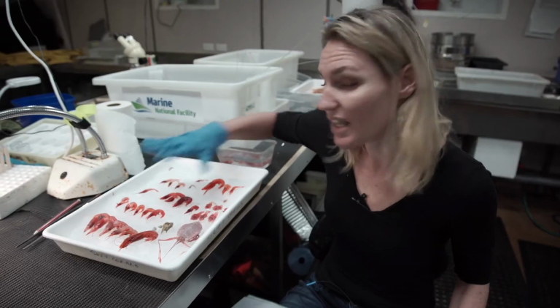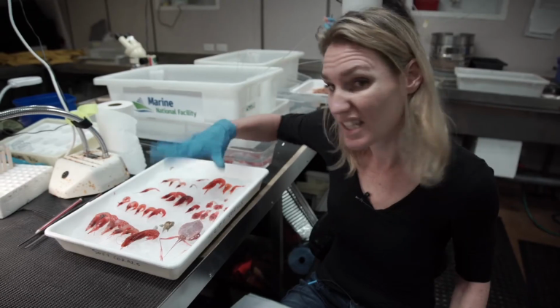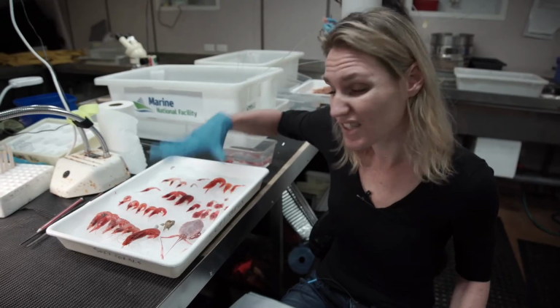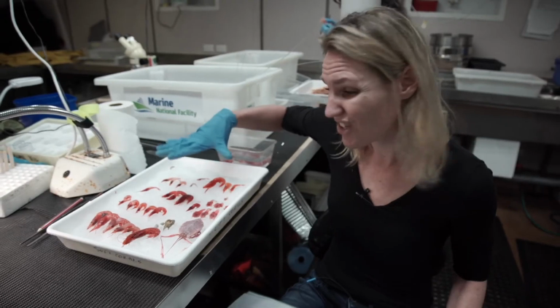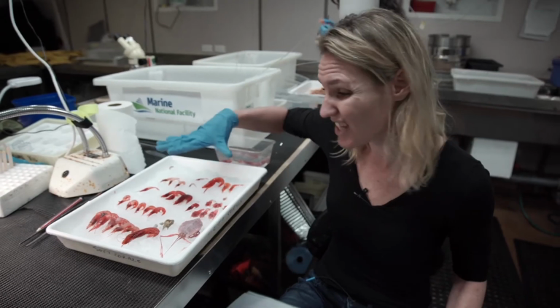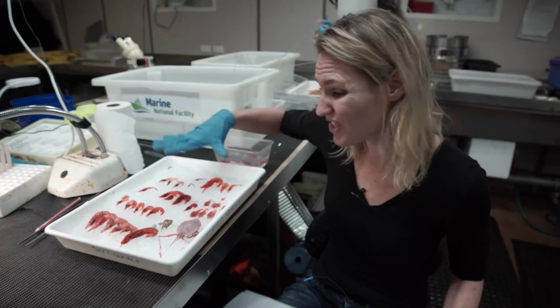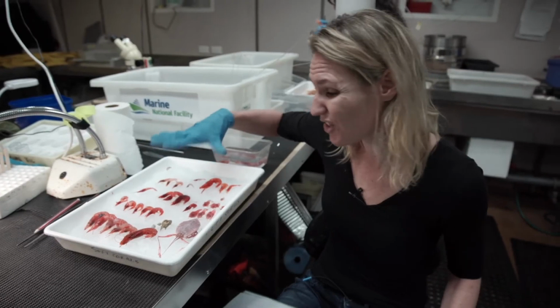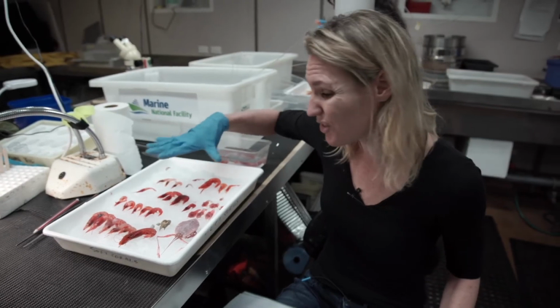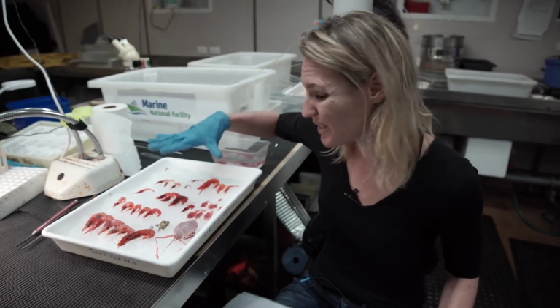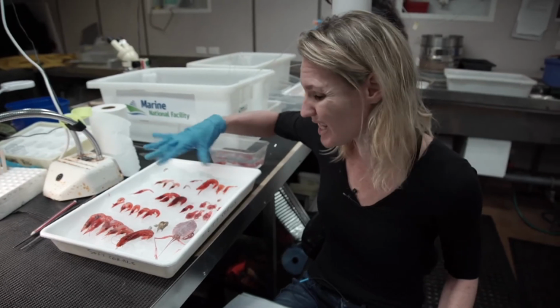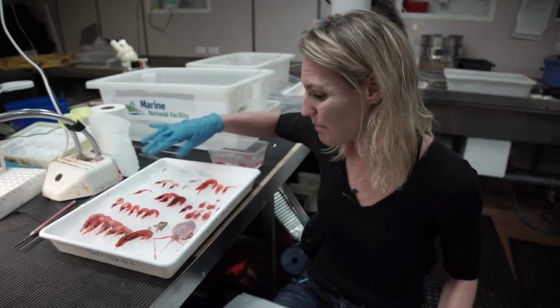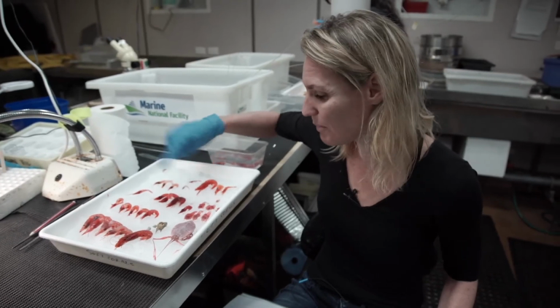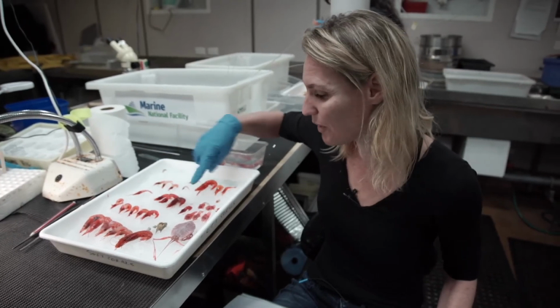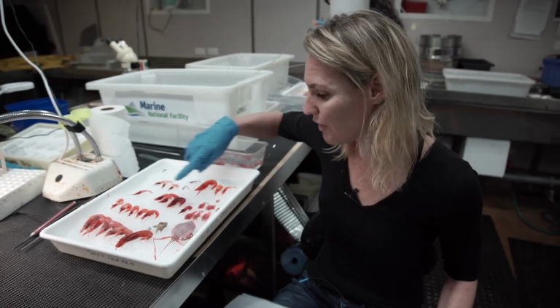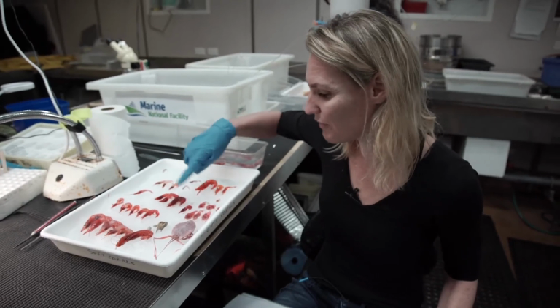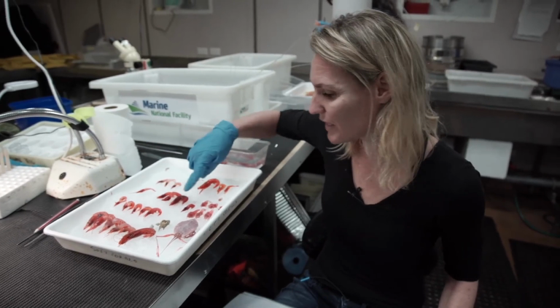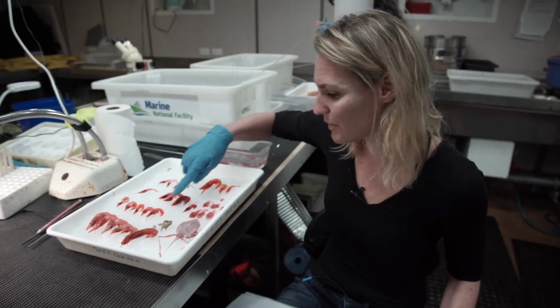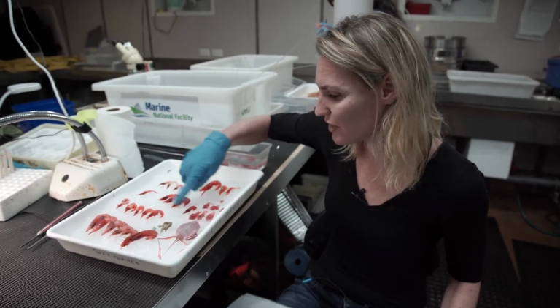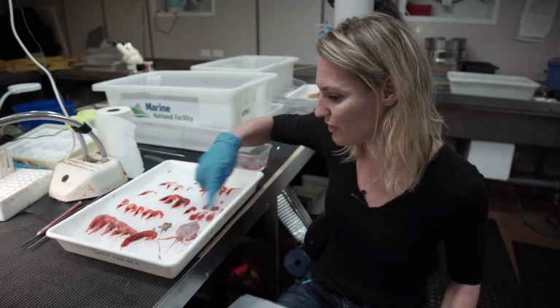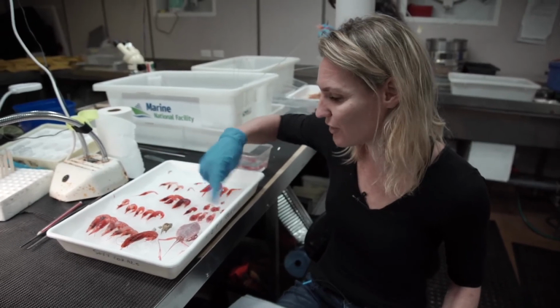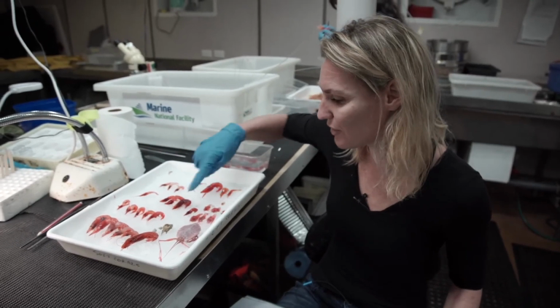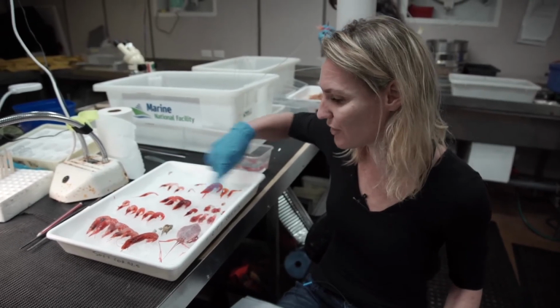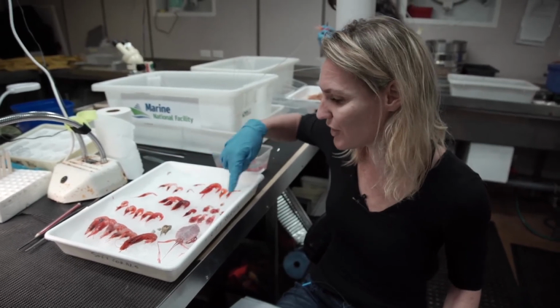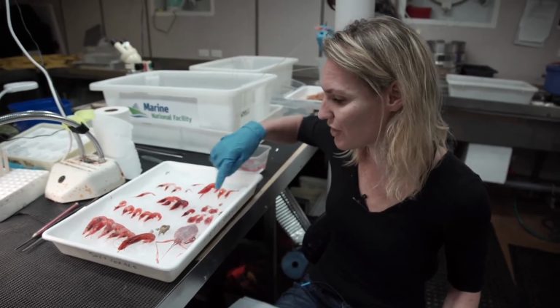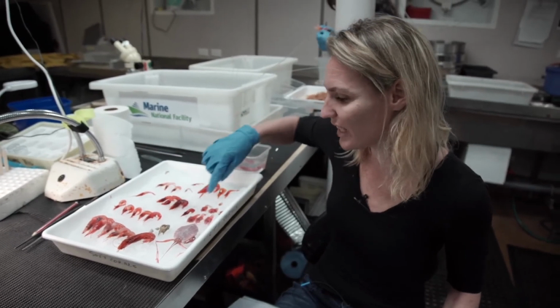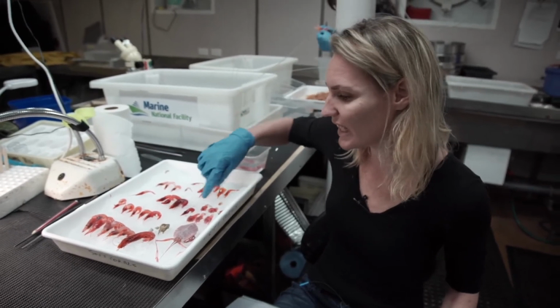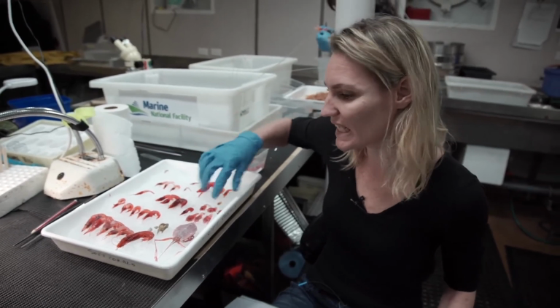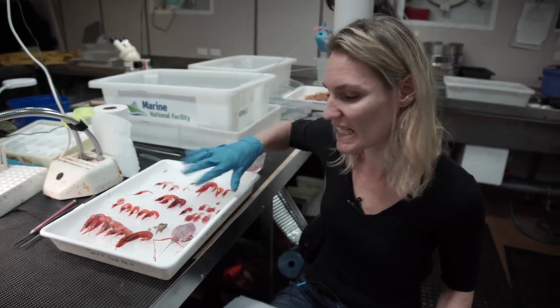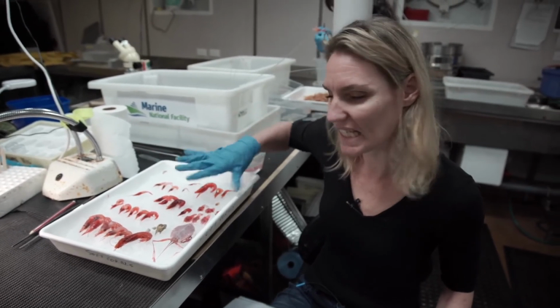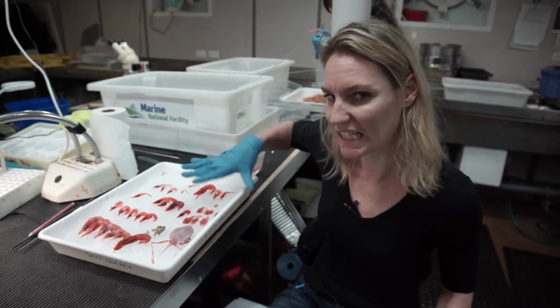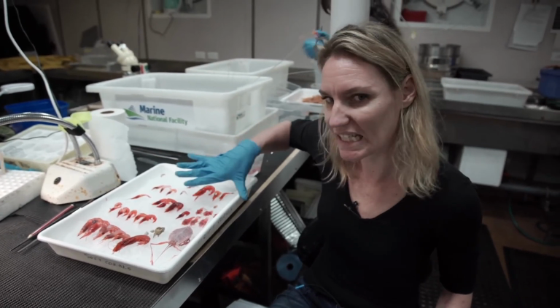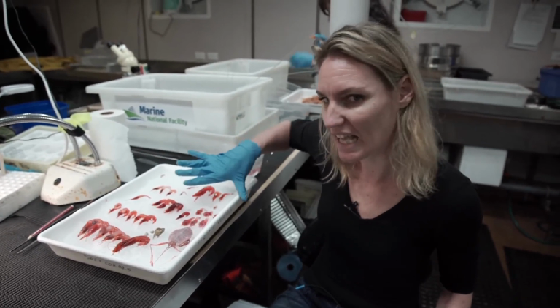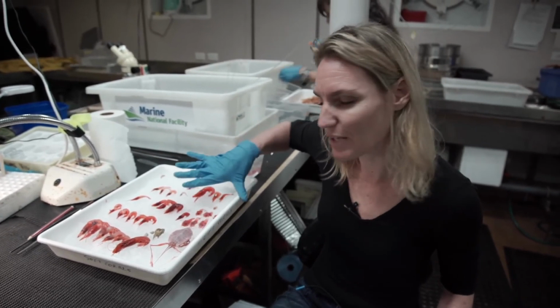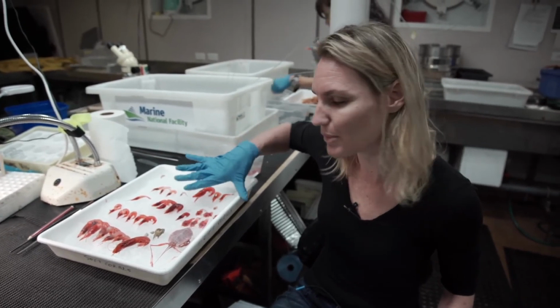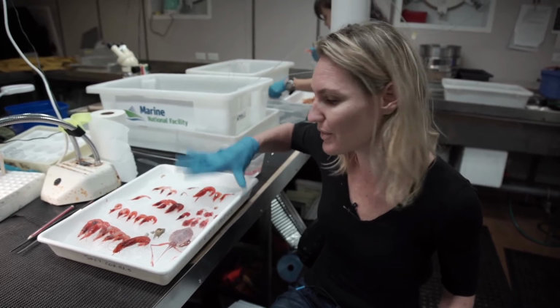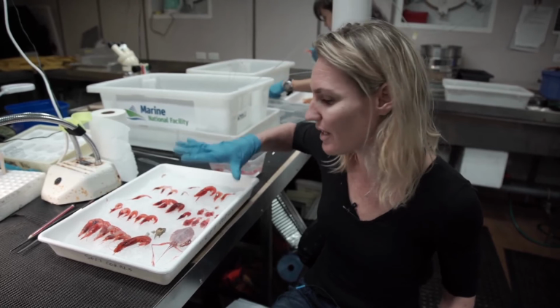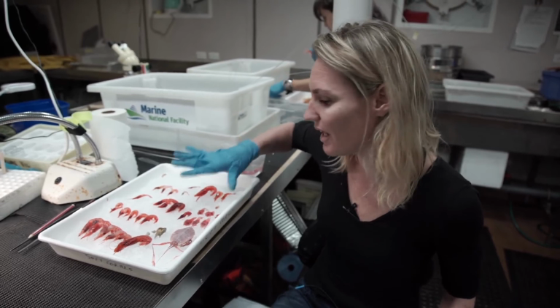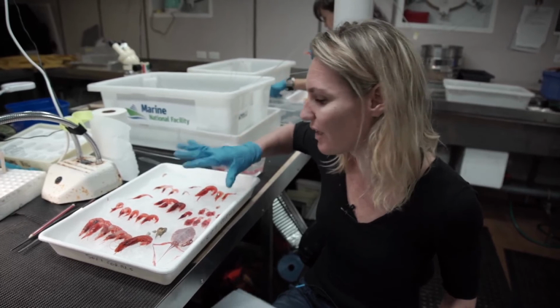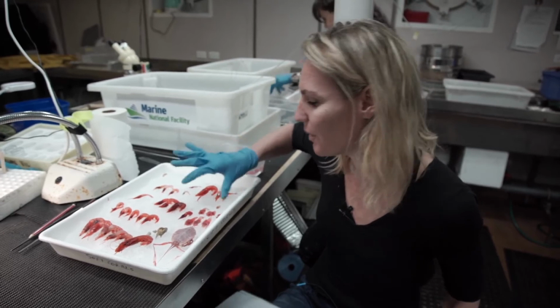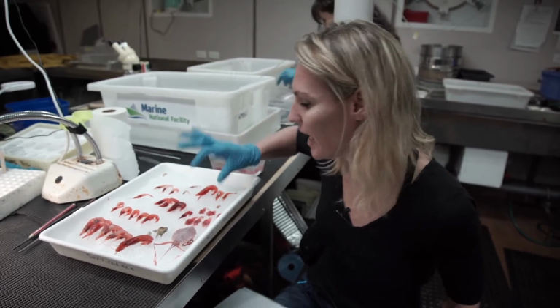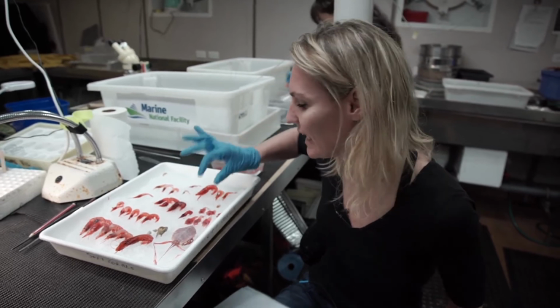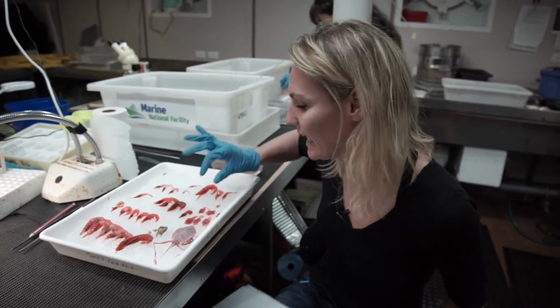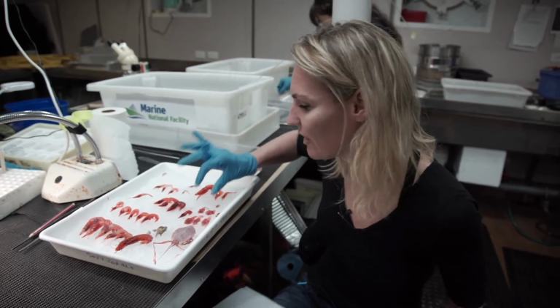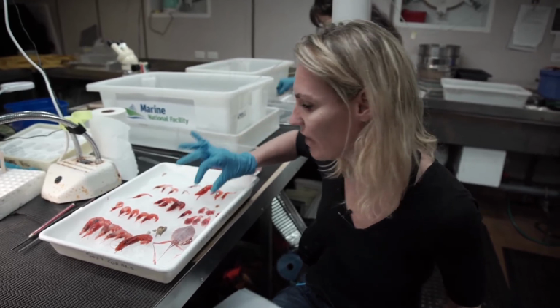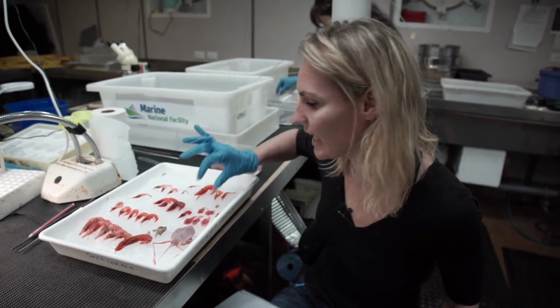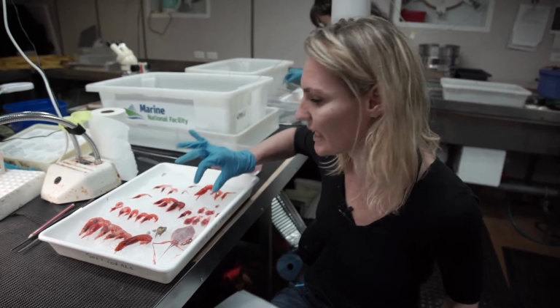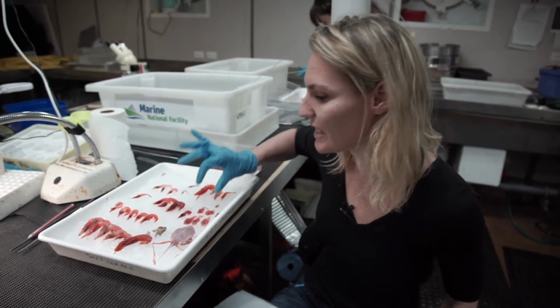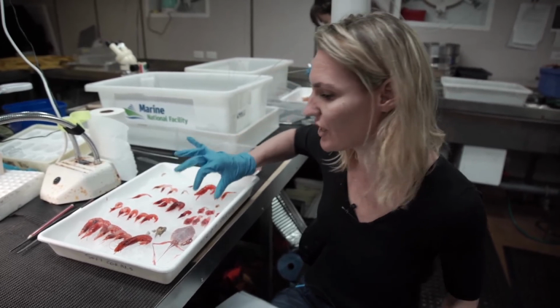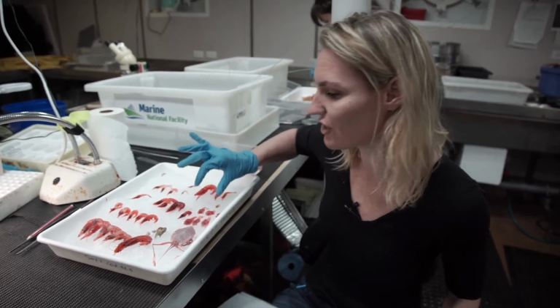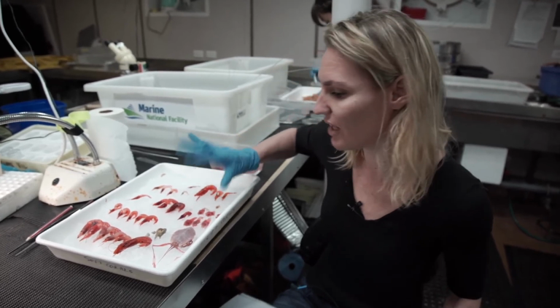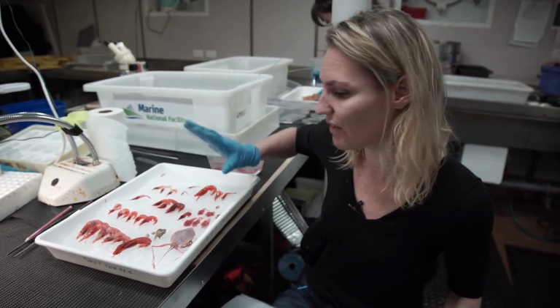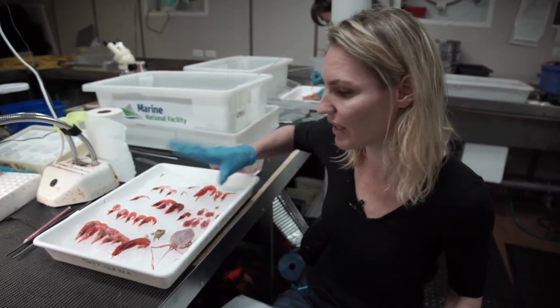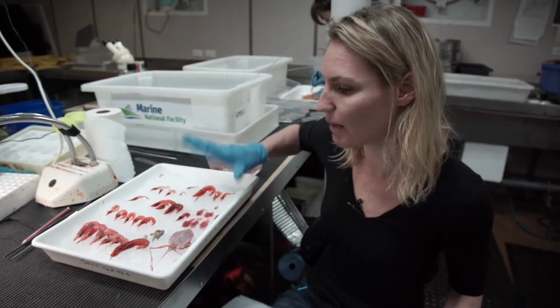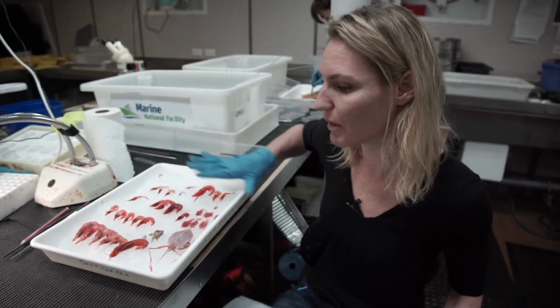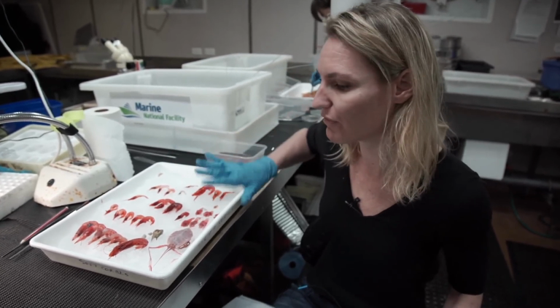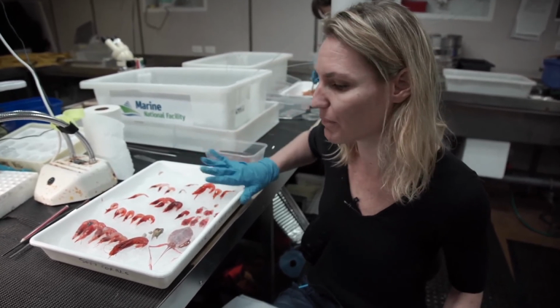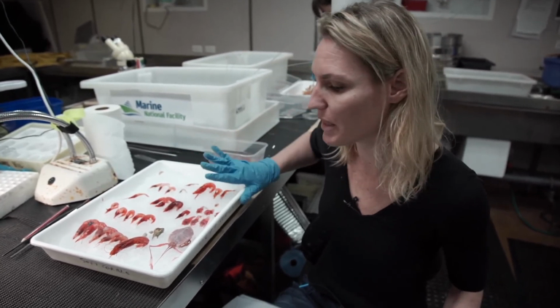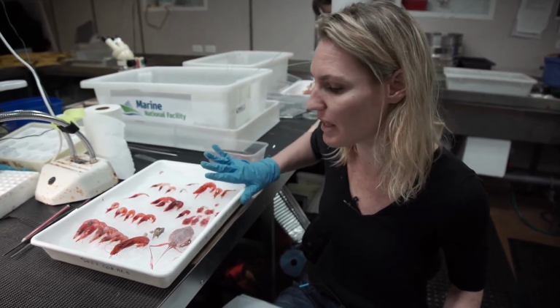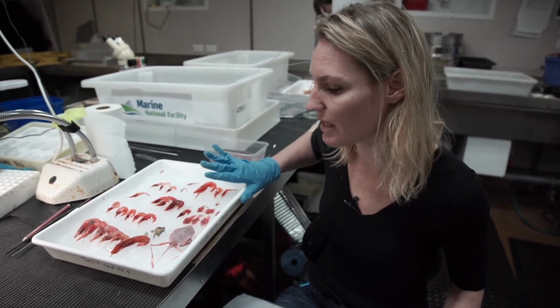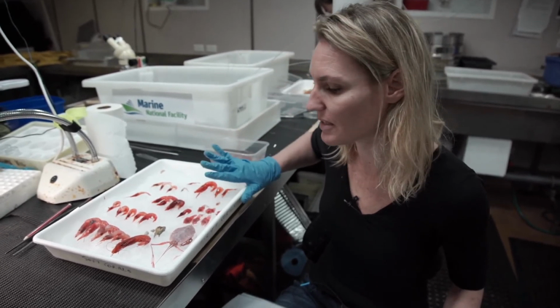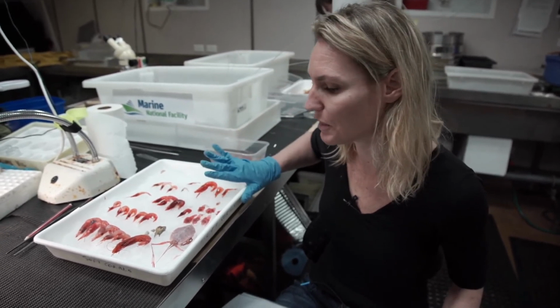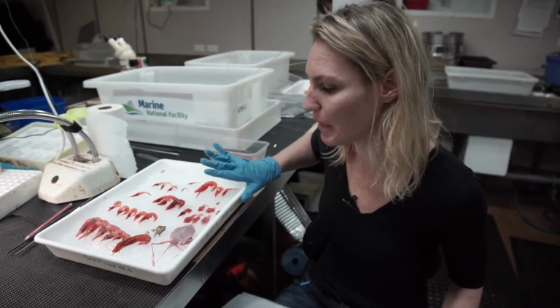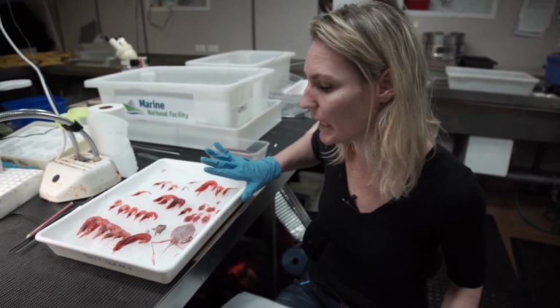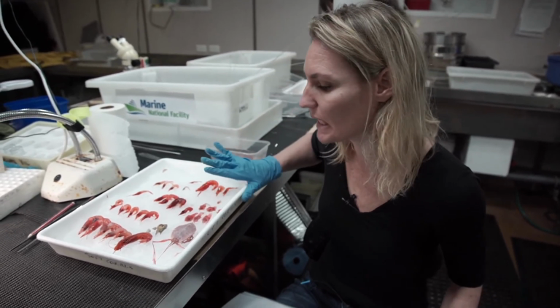These guys don't always come up perfect, so as you look through the tray you can see these animals aren't quite in great condition having come up from a thousand meters.